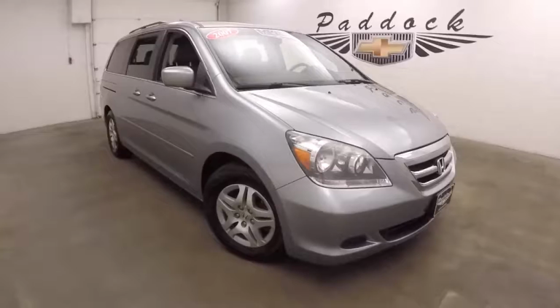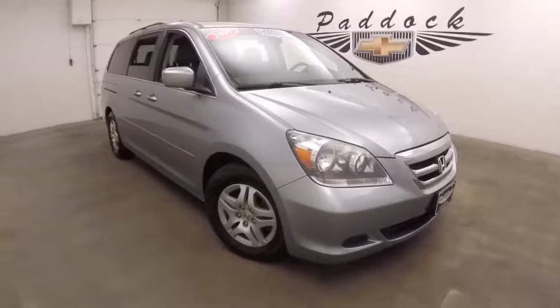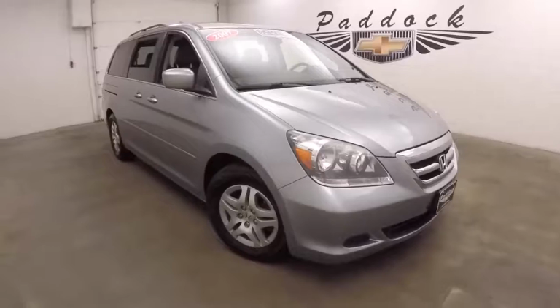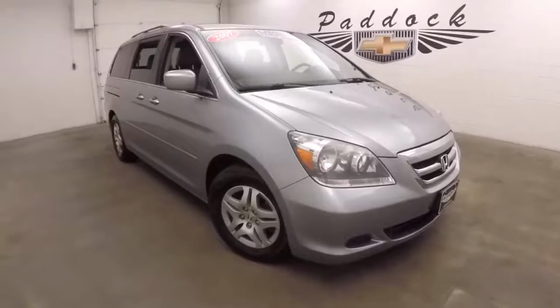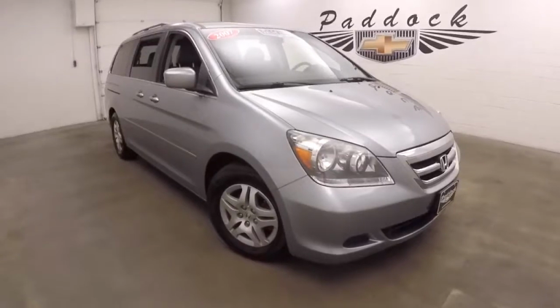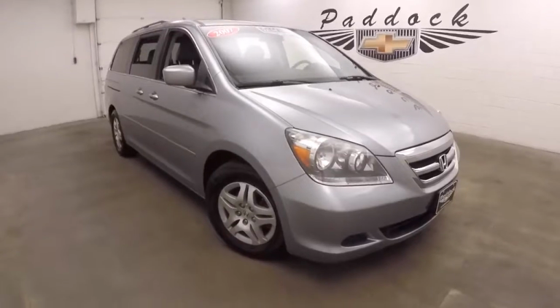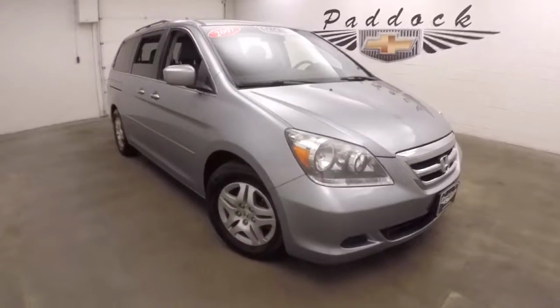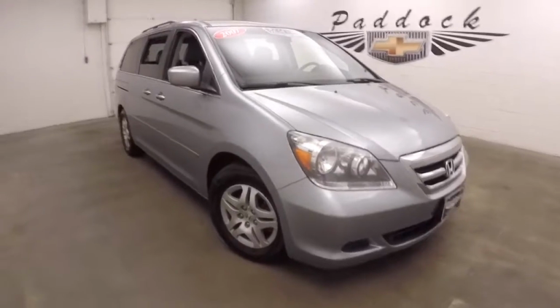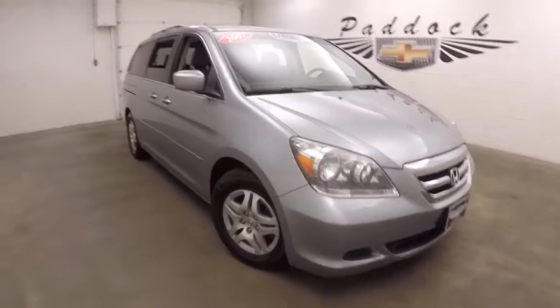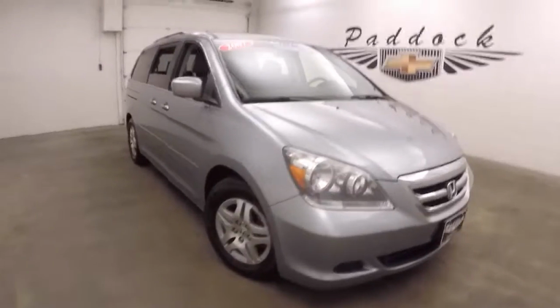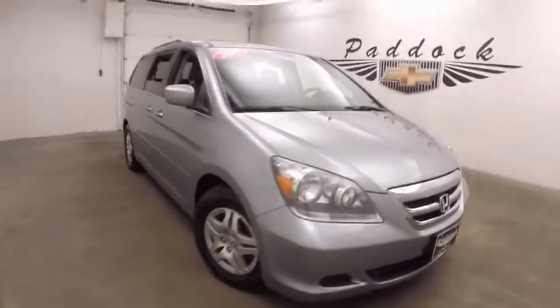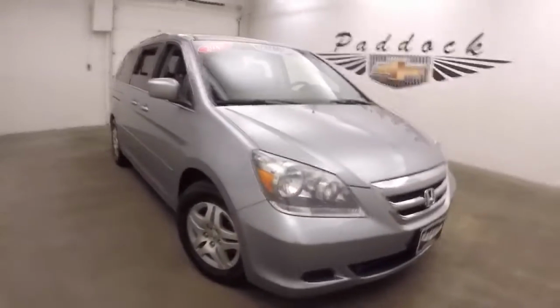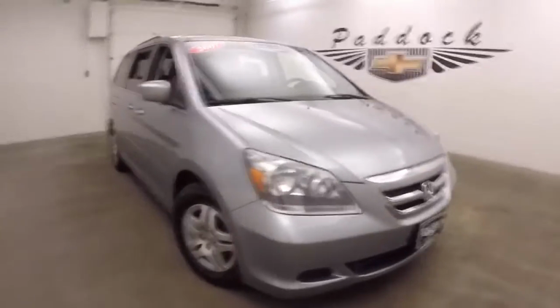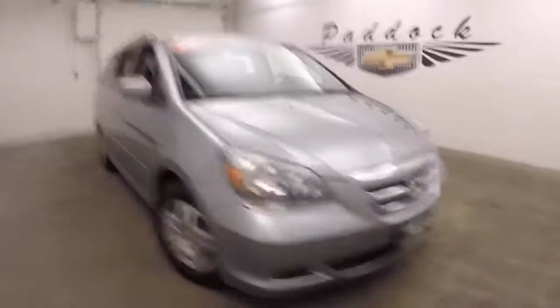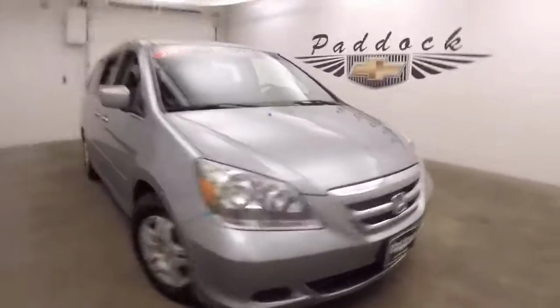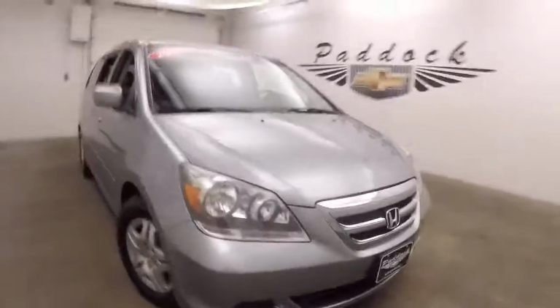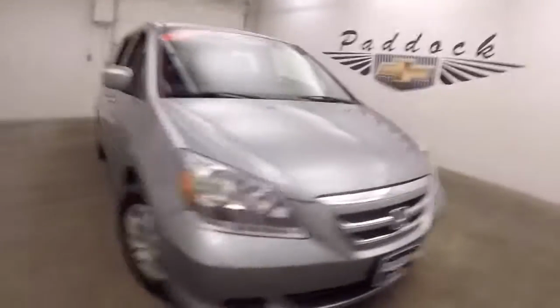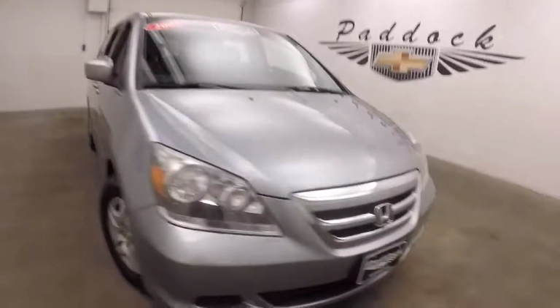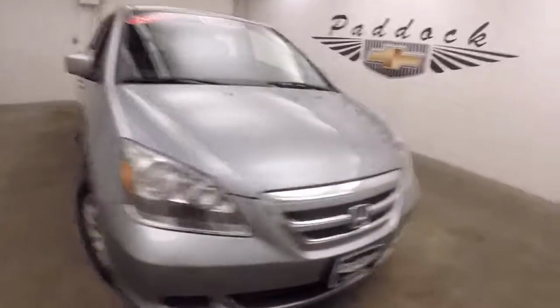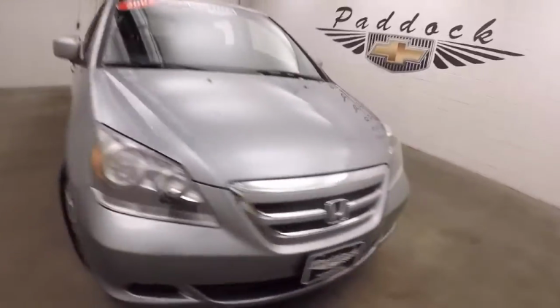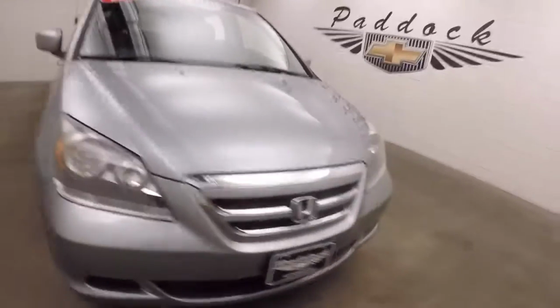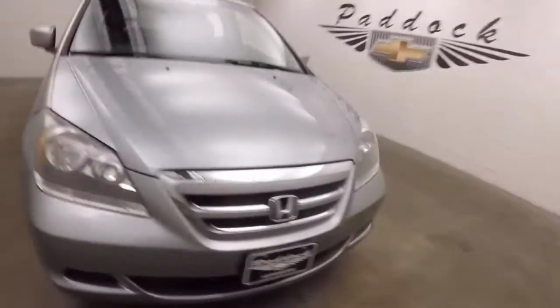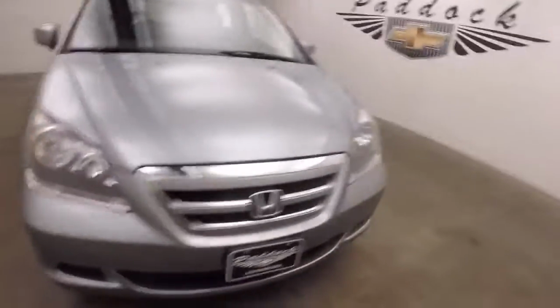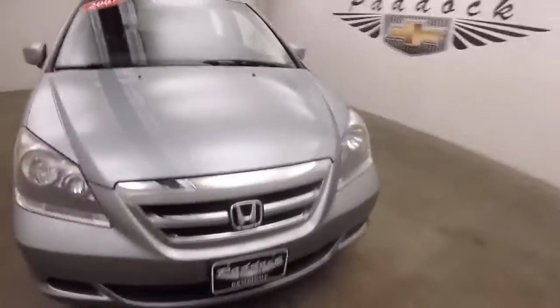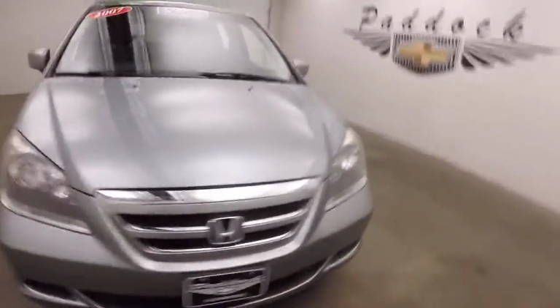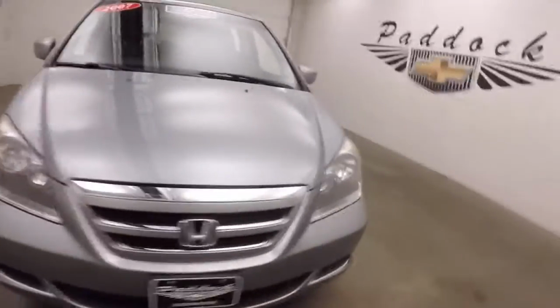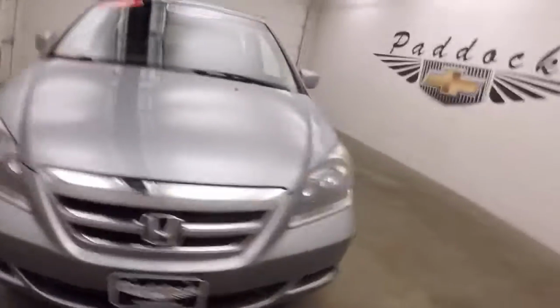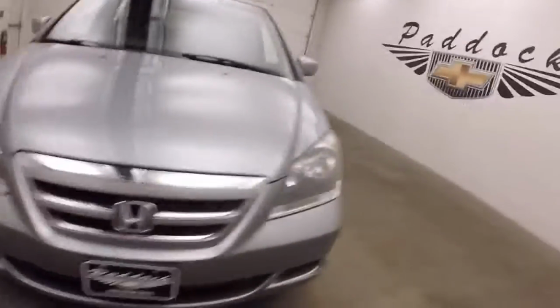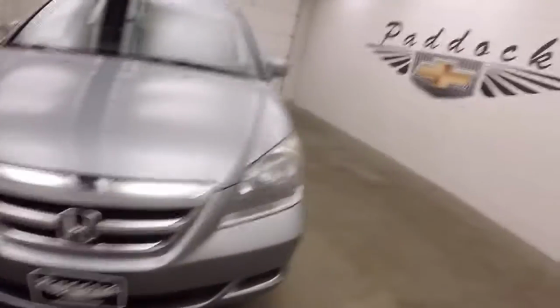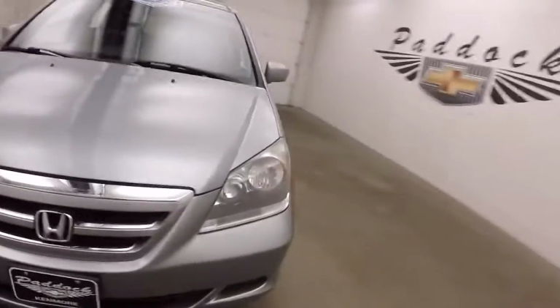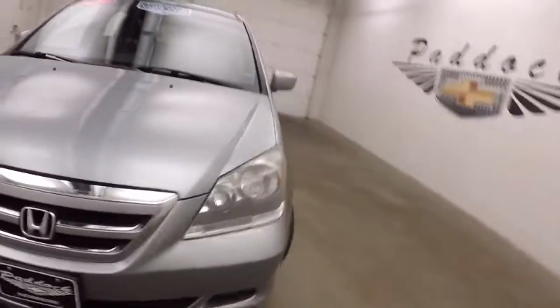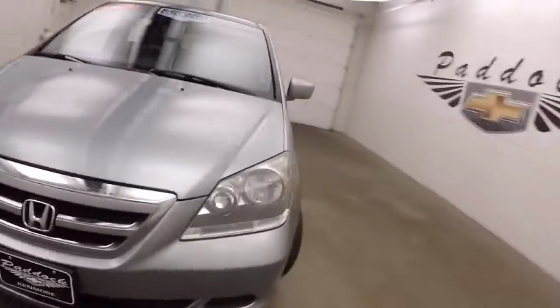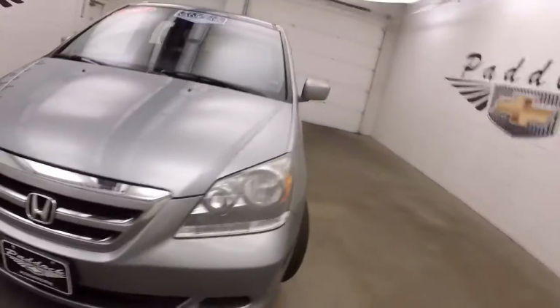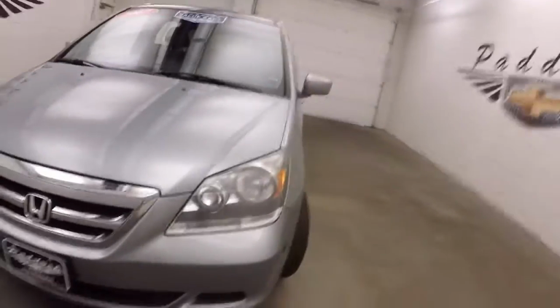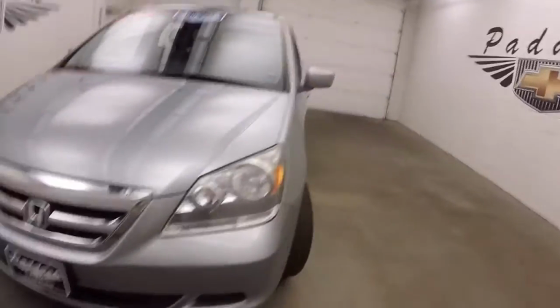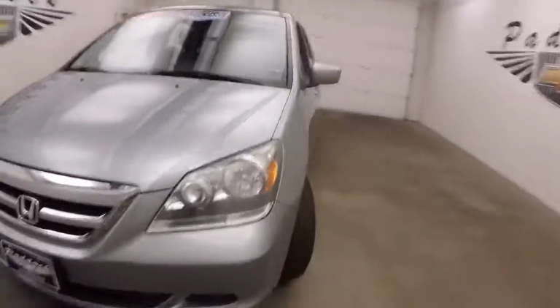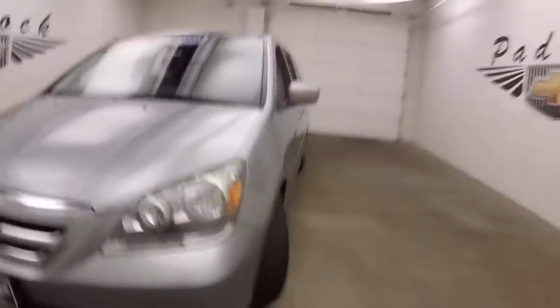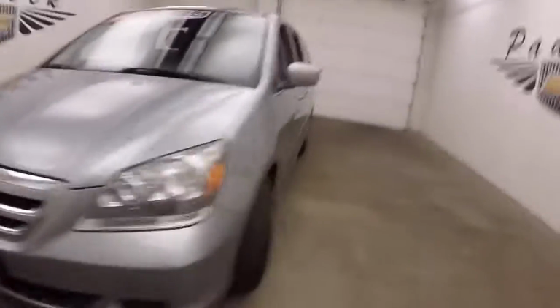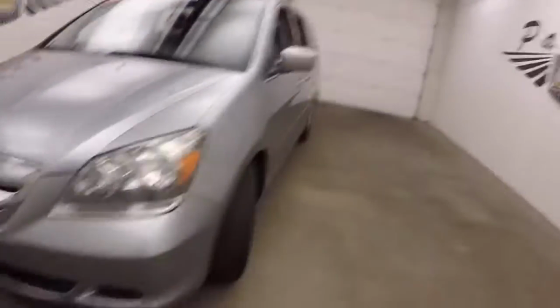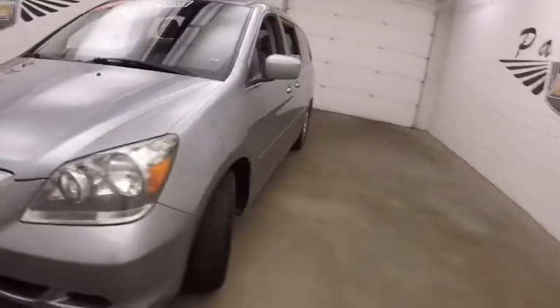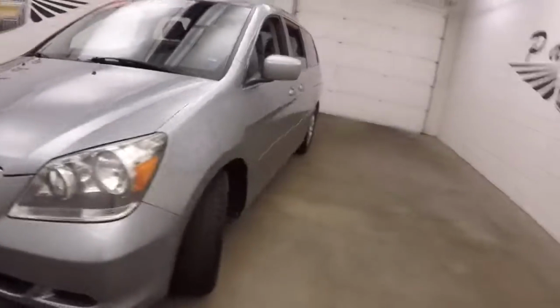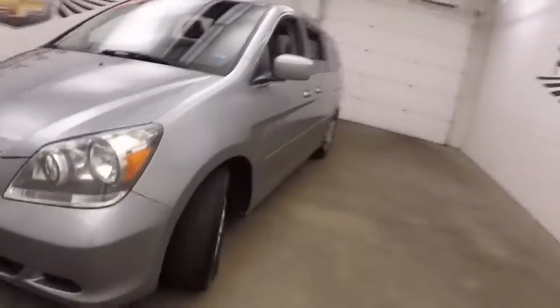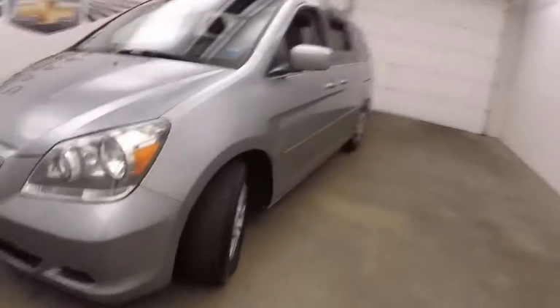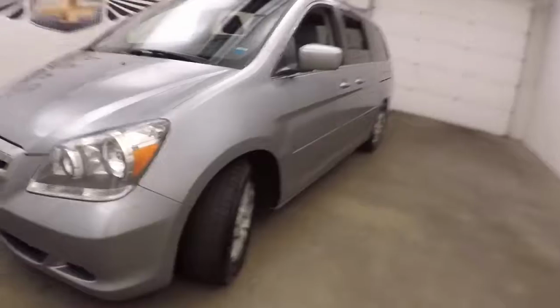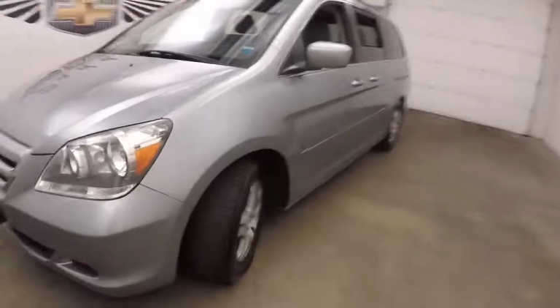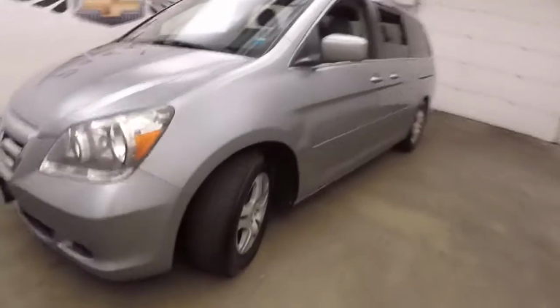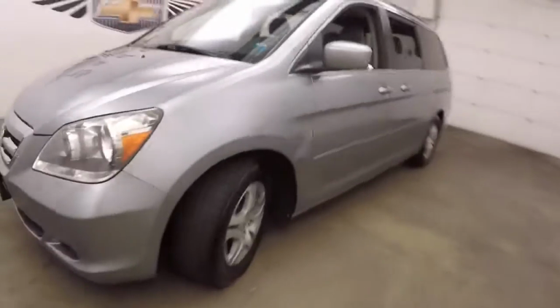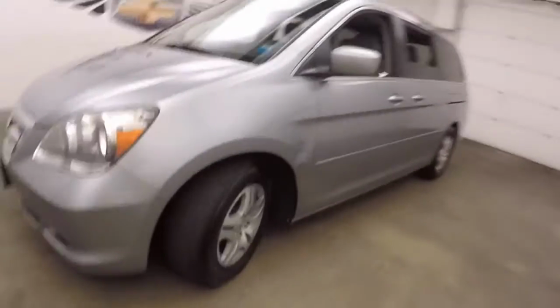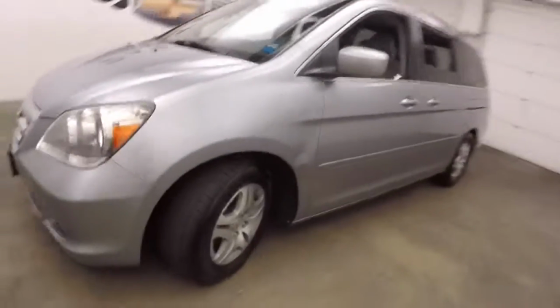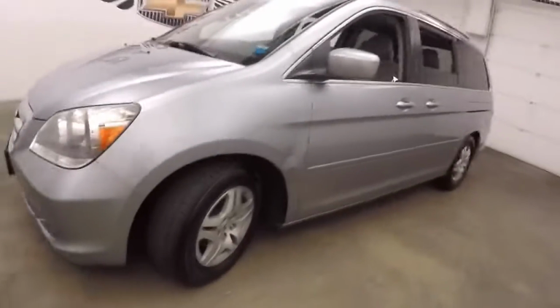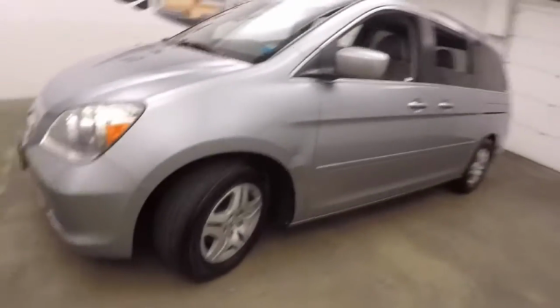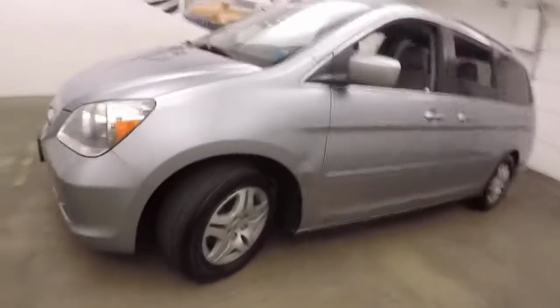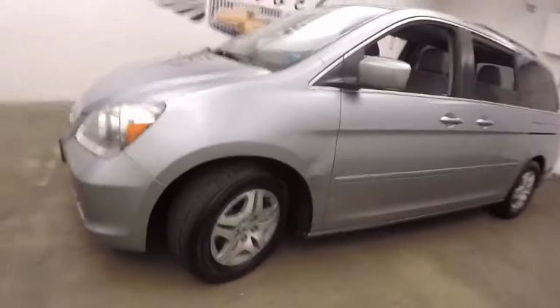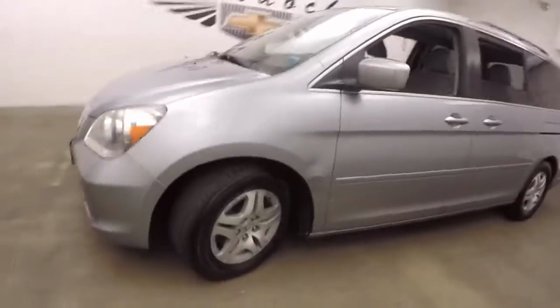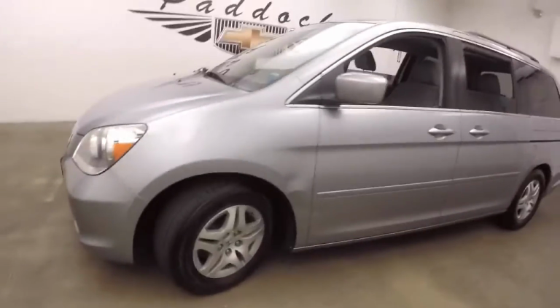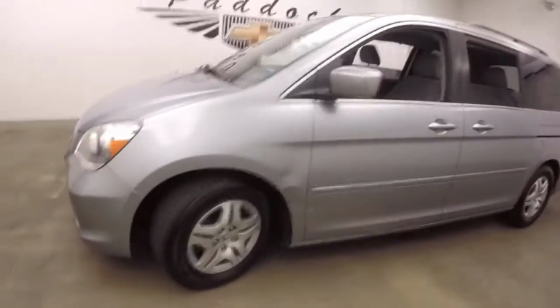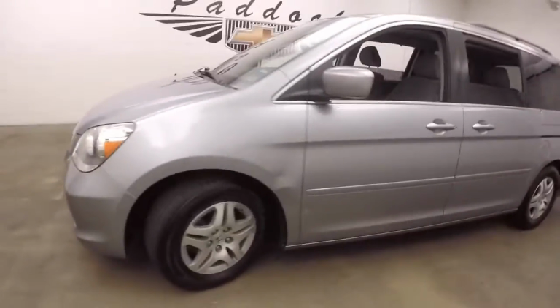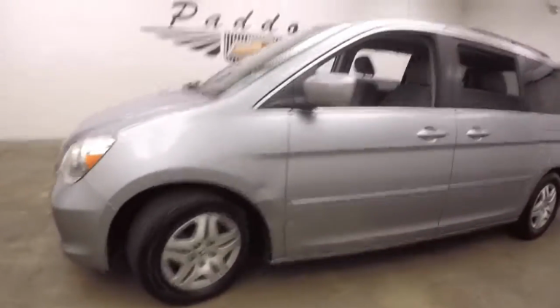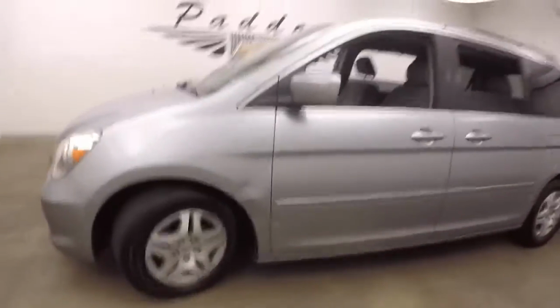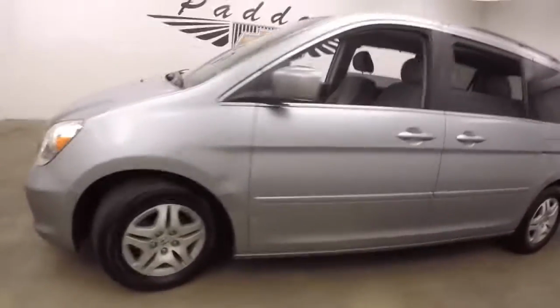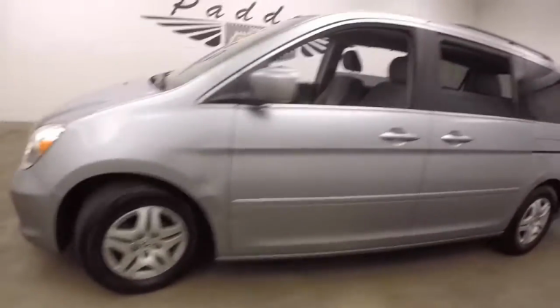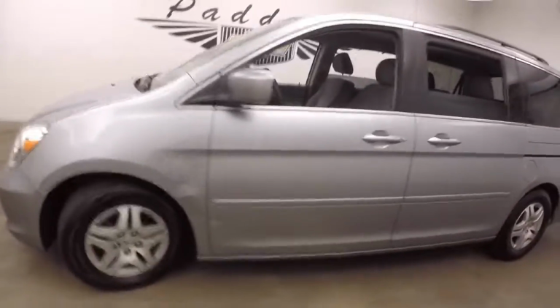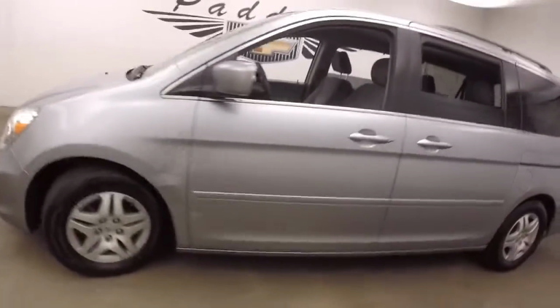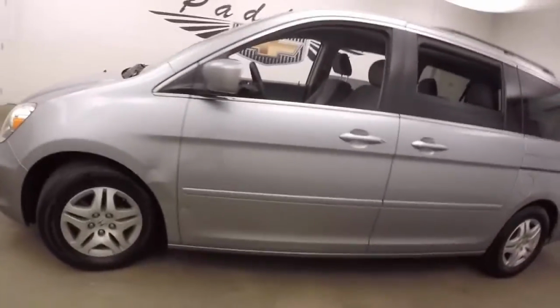2007 Honda Odyssey, light blue silver paint, alloy wheels, decent tires.